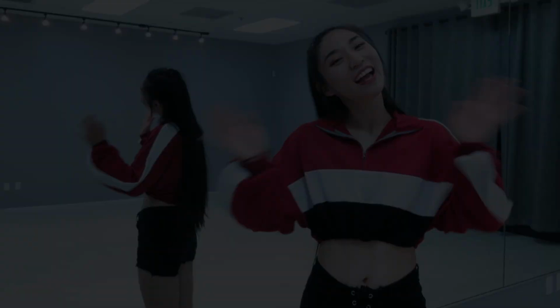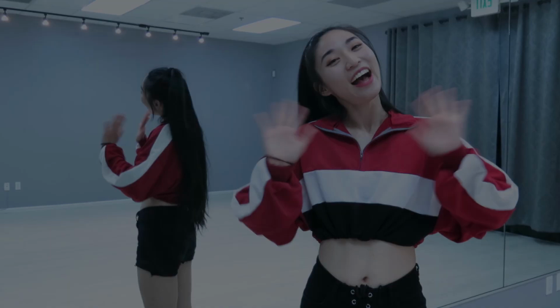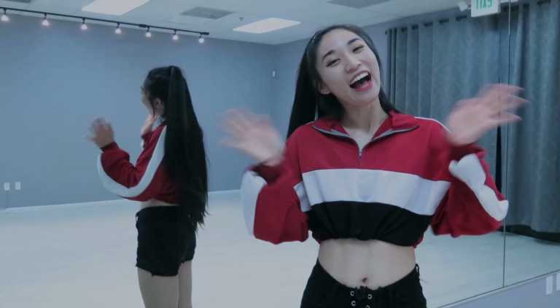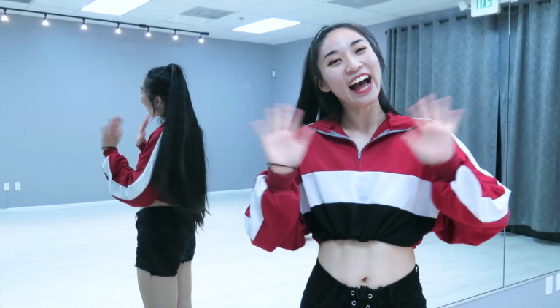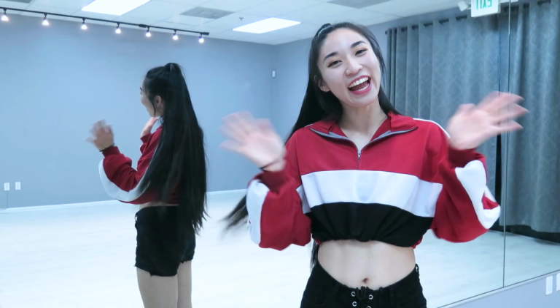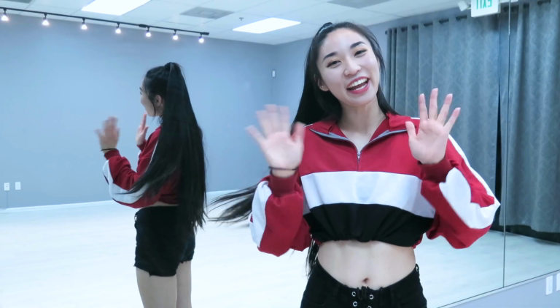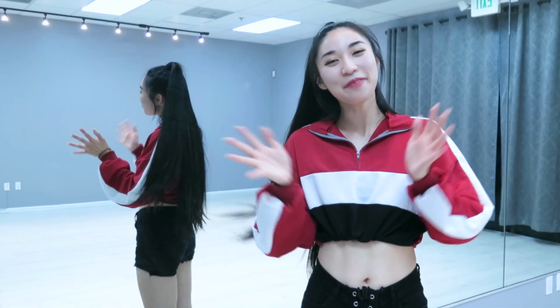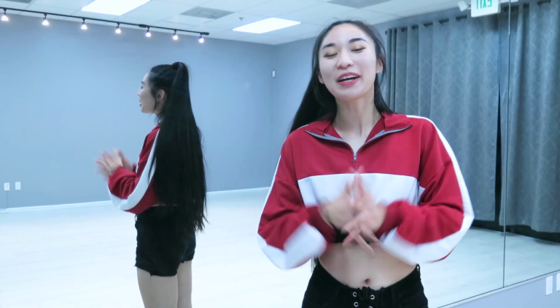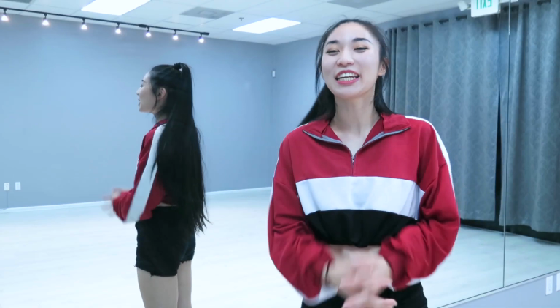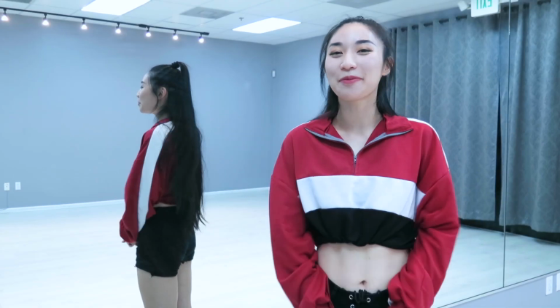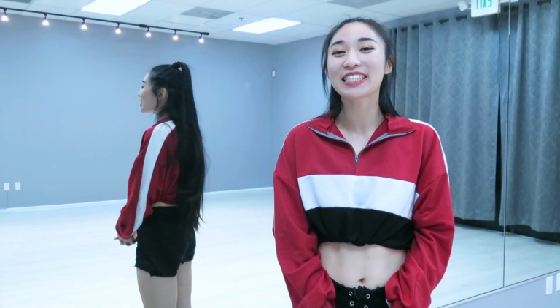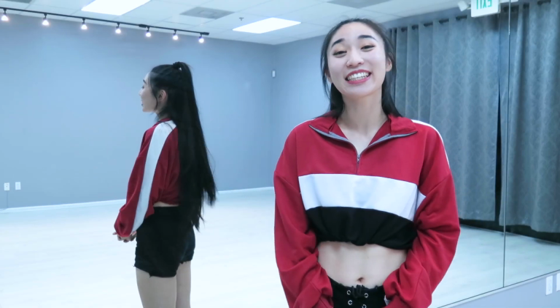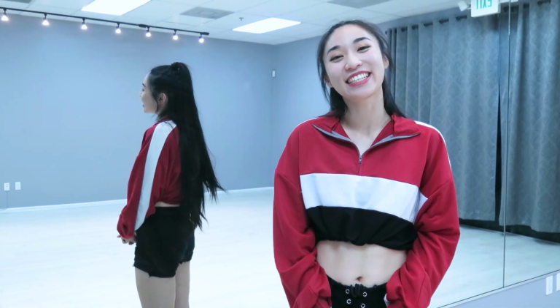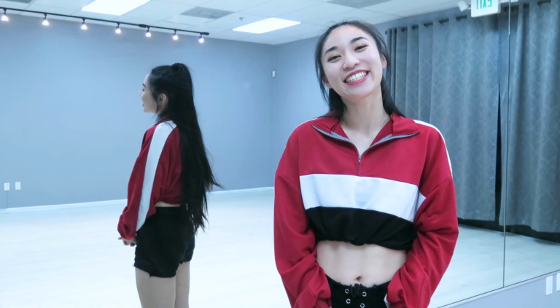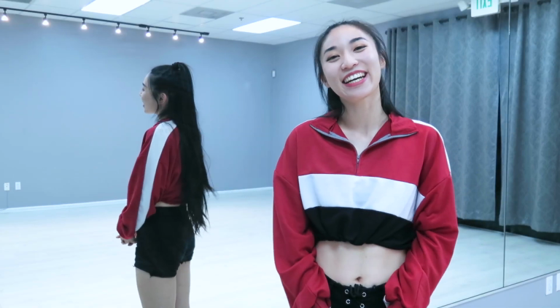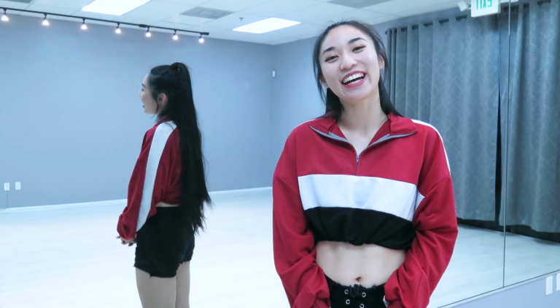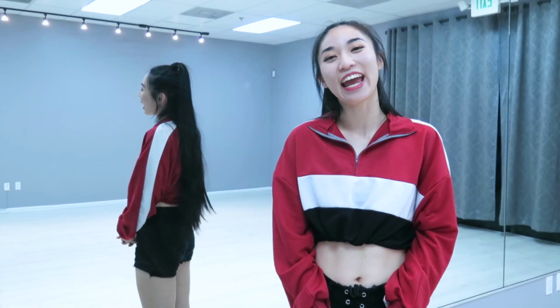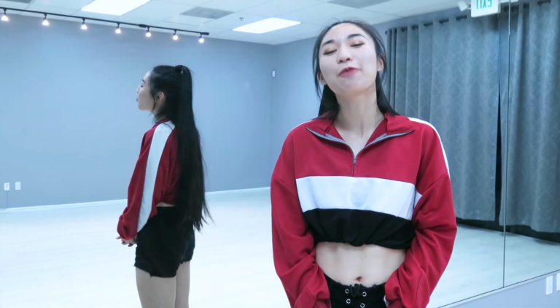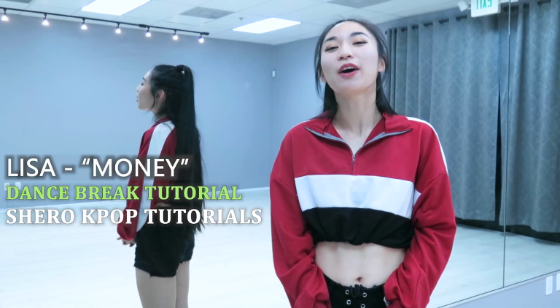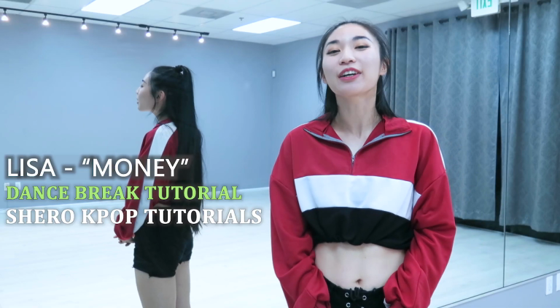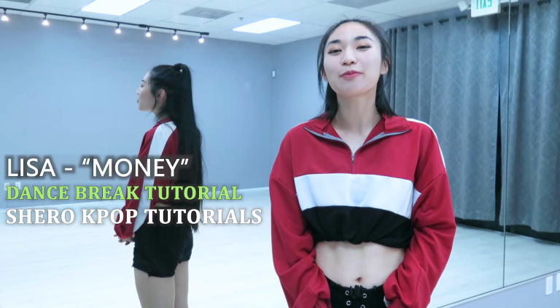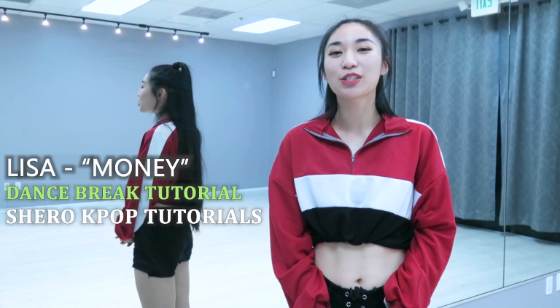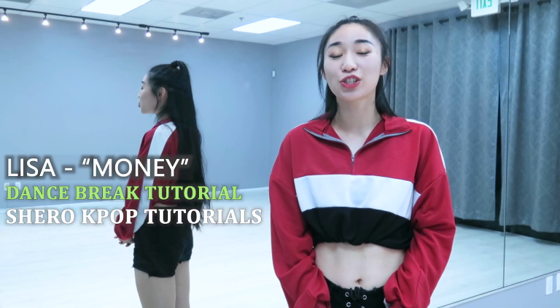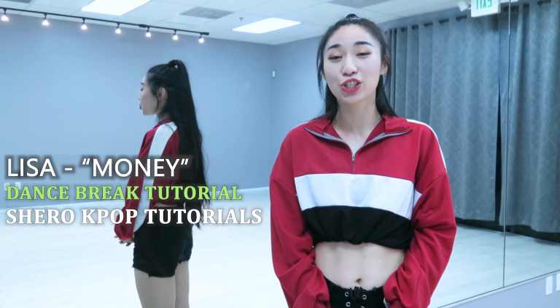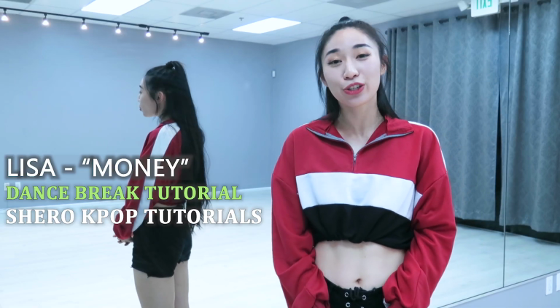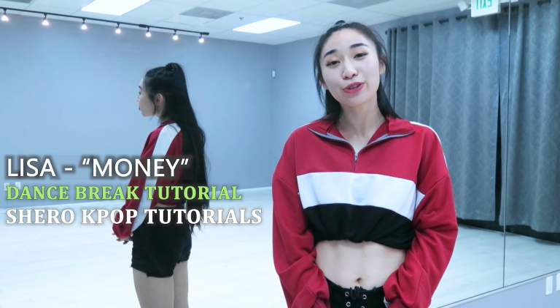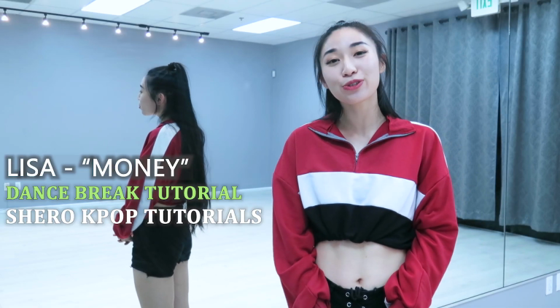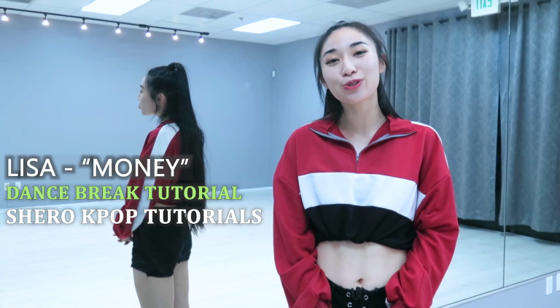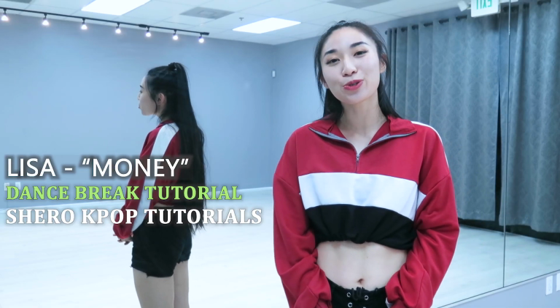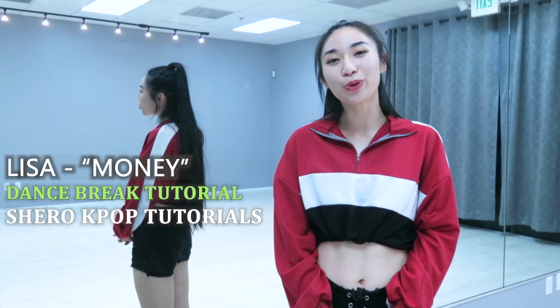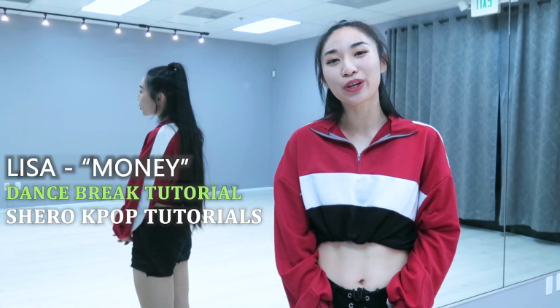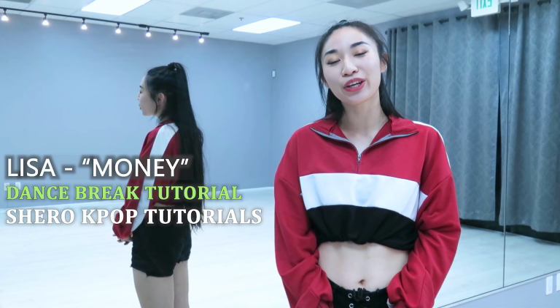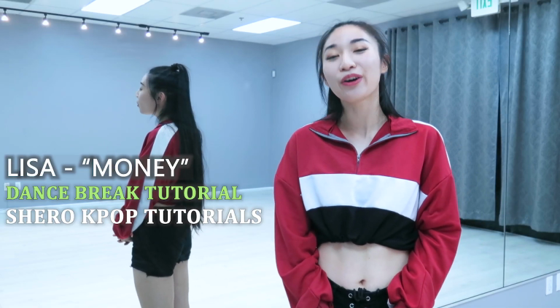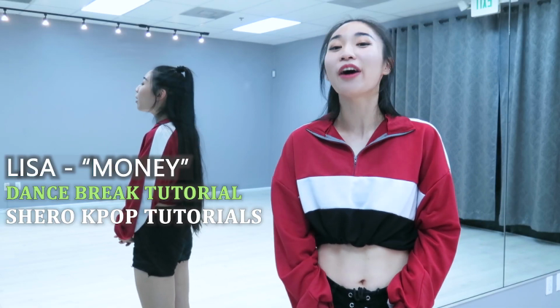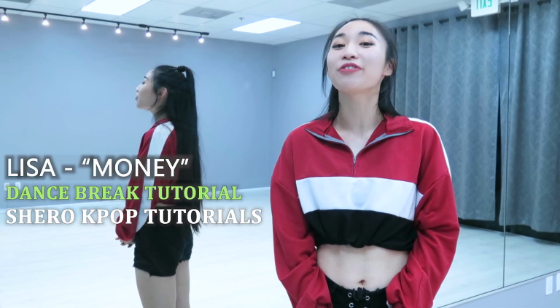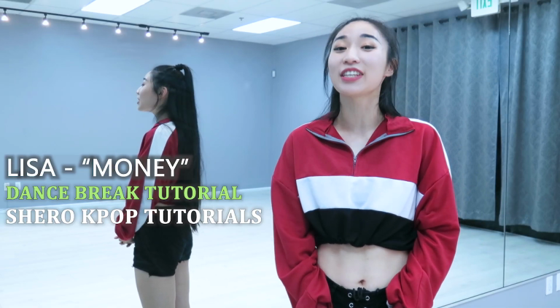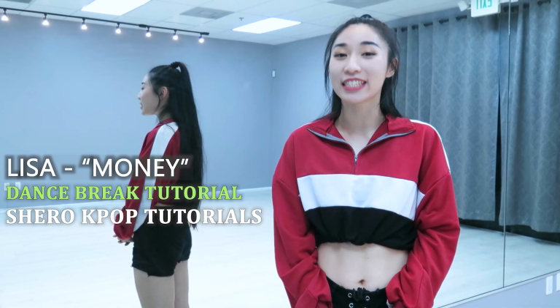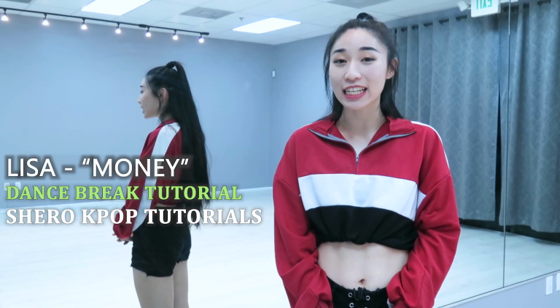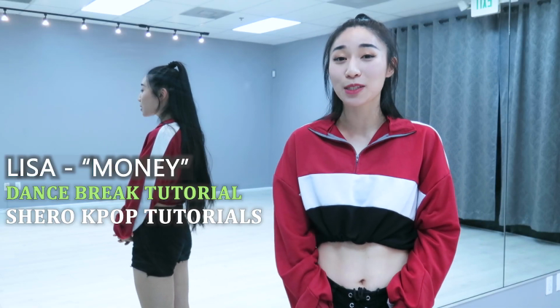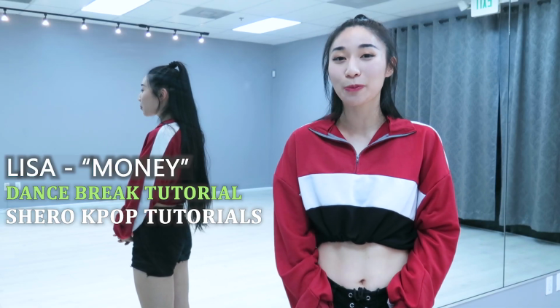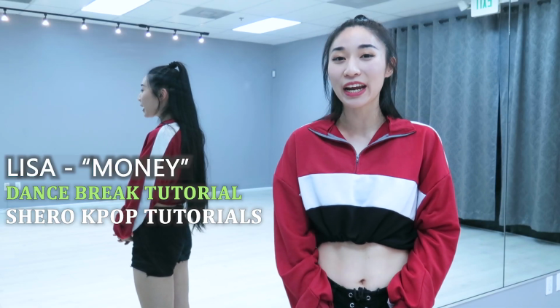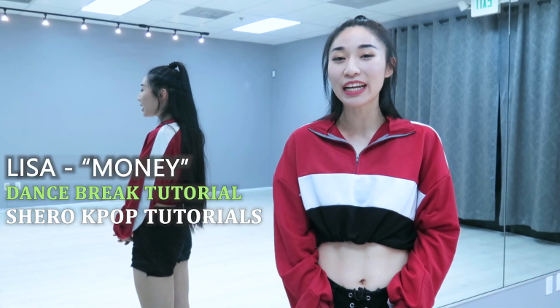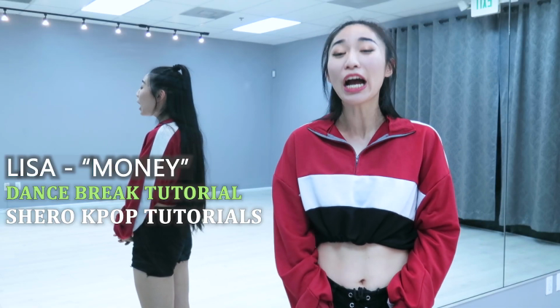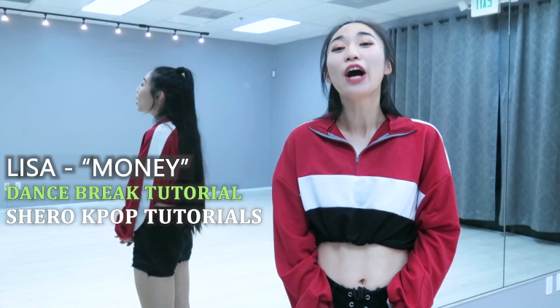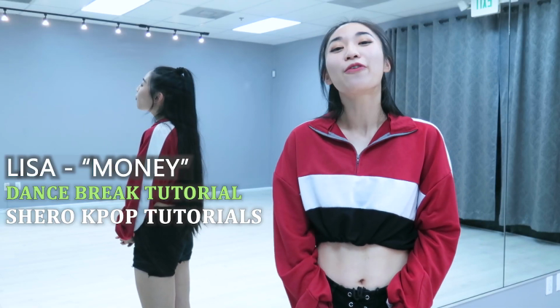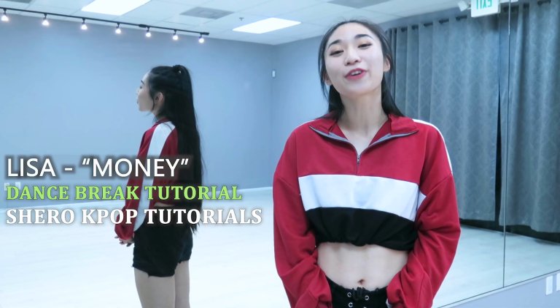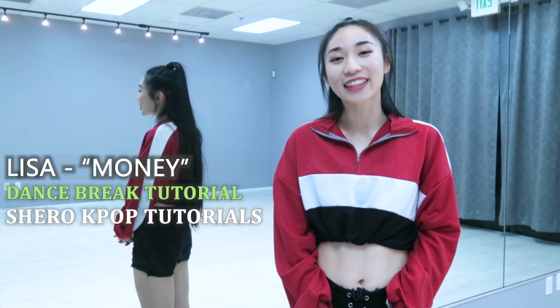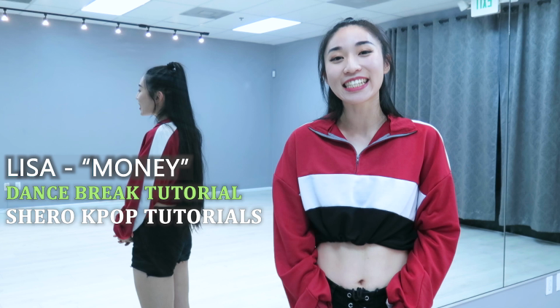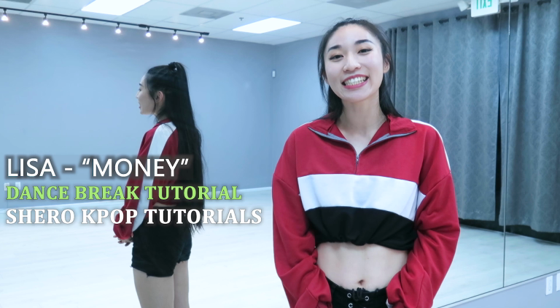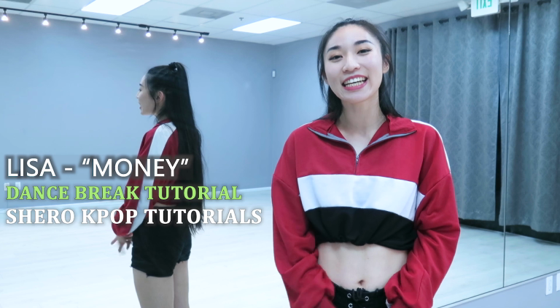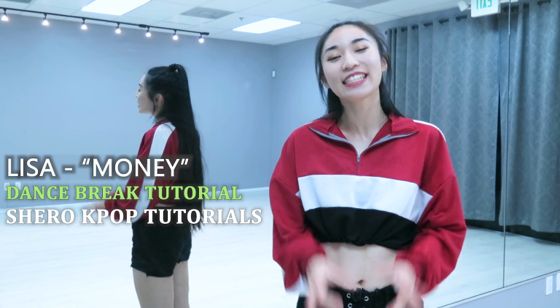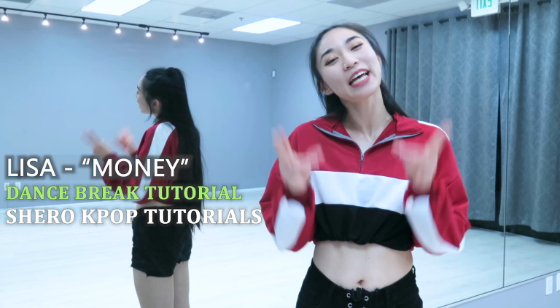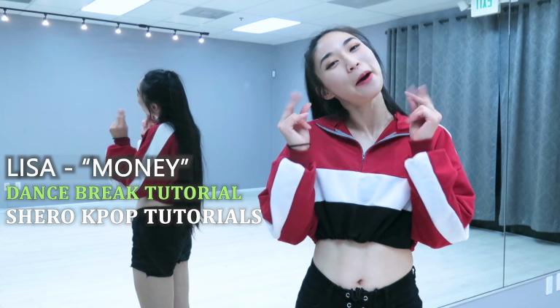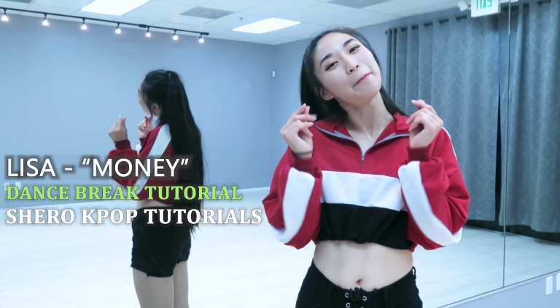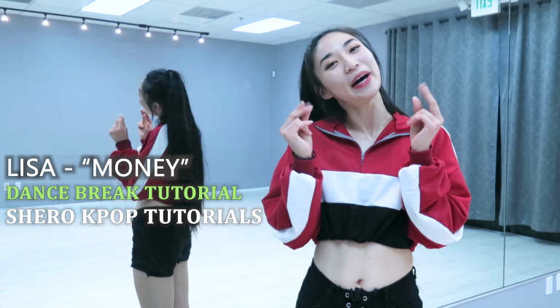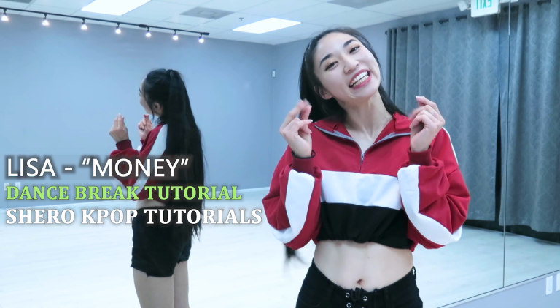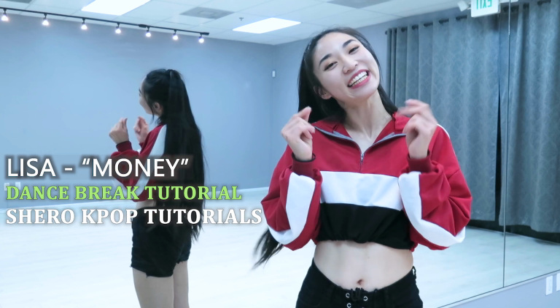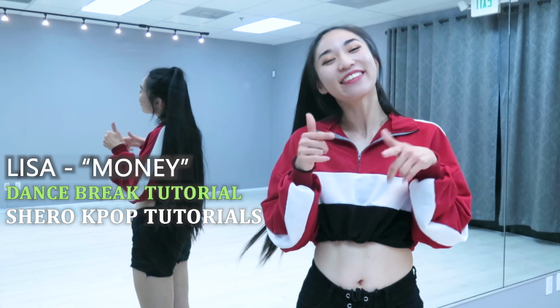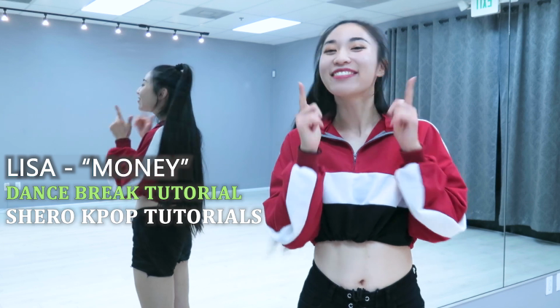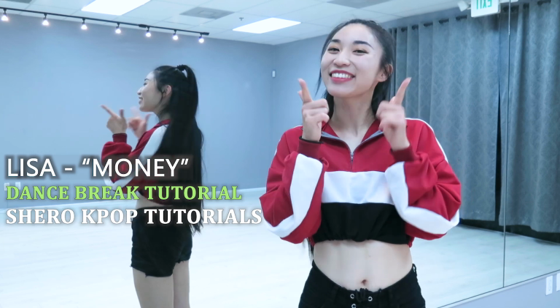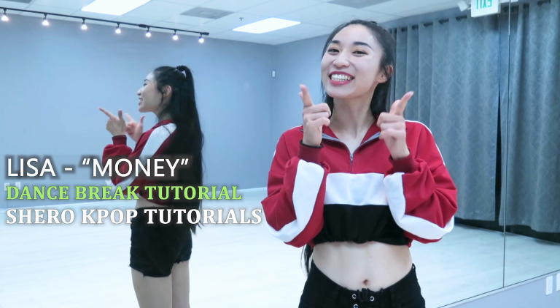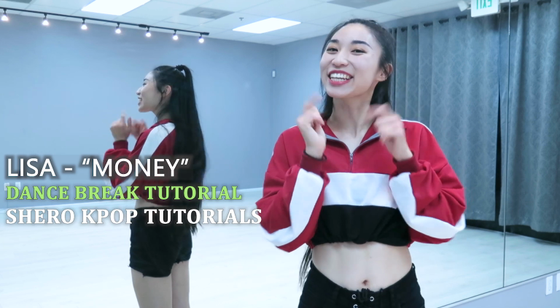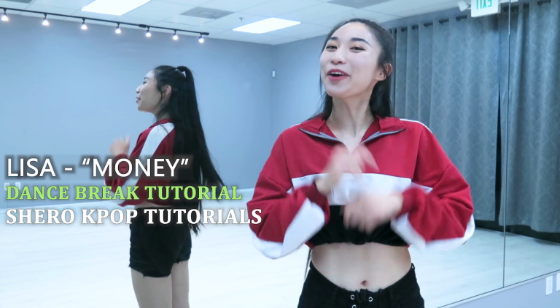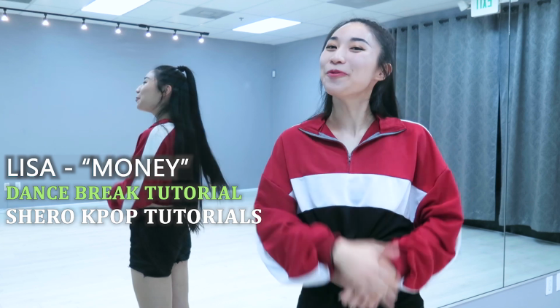Hi, my name is Linda and welcome to Shiro's tutorial of the dance break for Lisa's Money. Let's go.